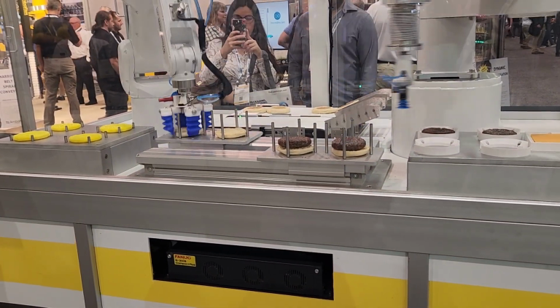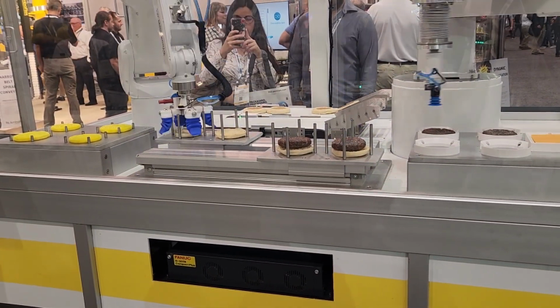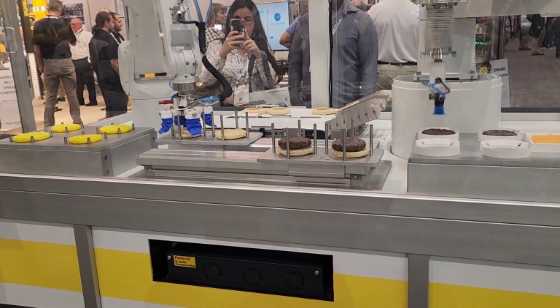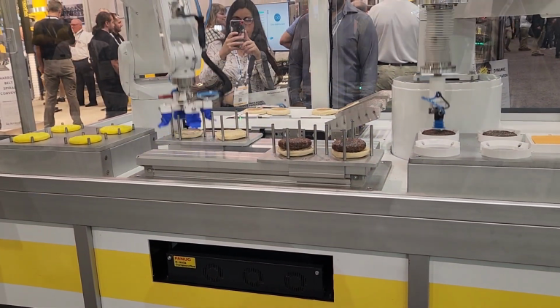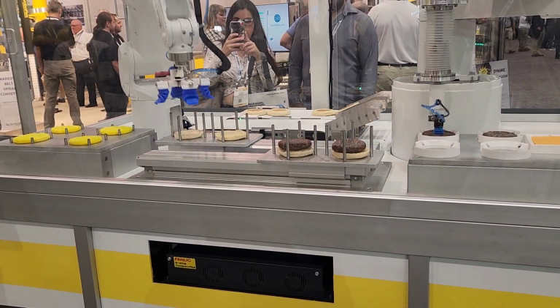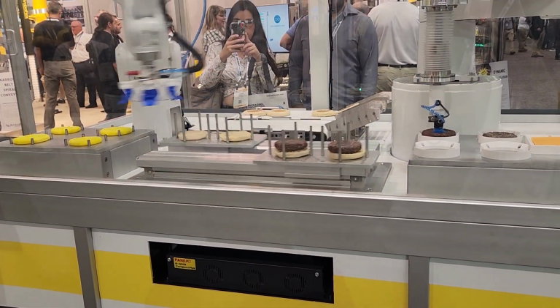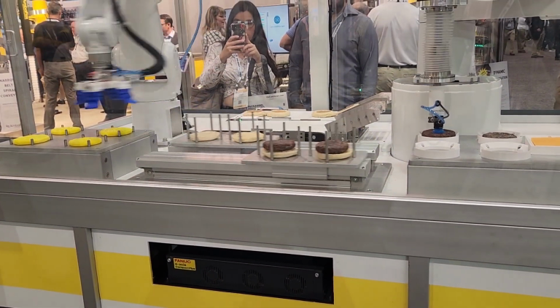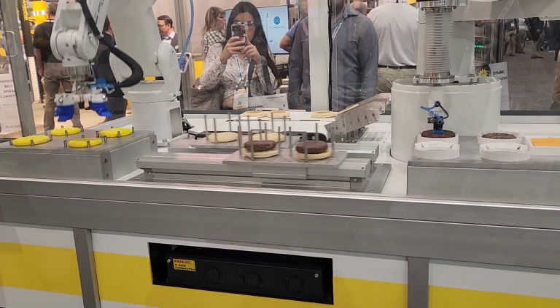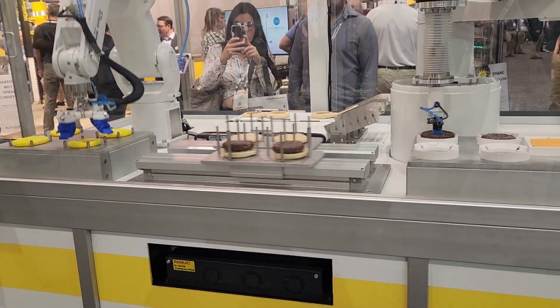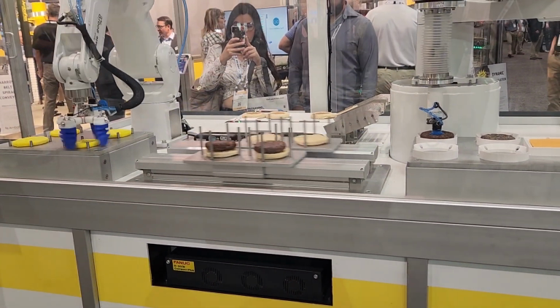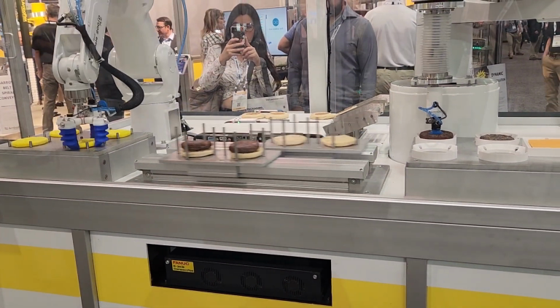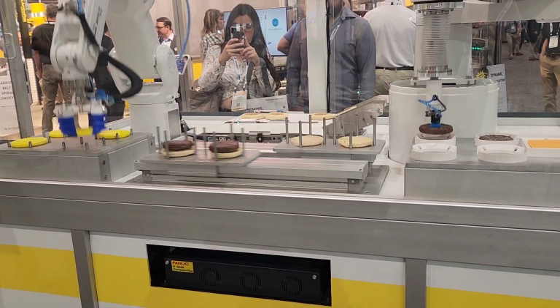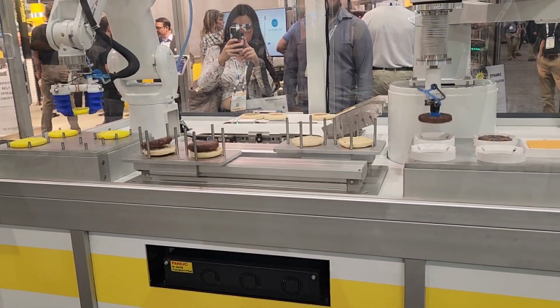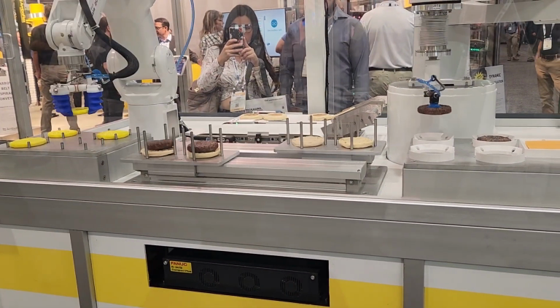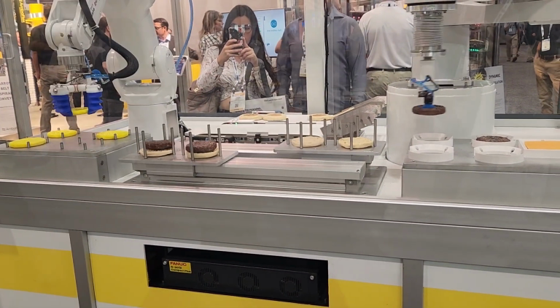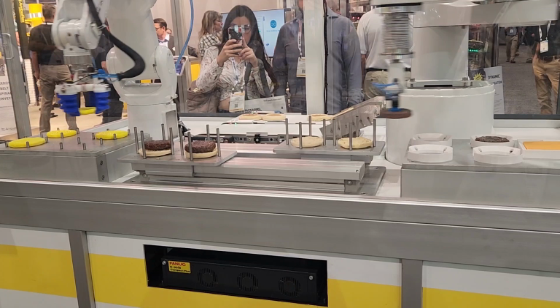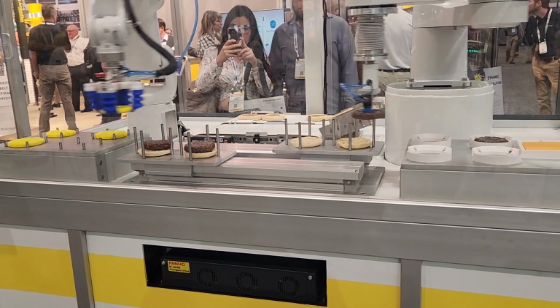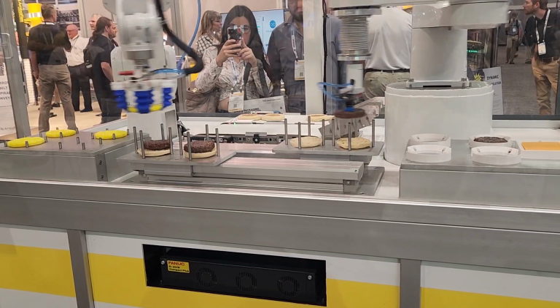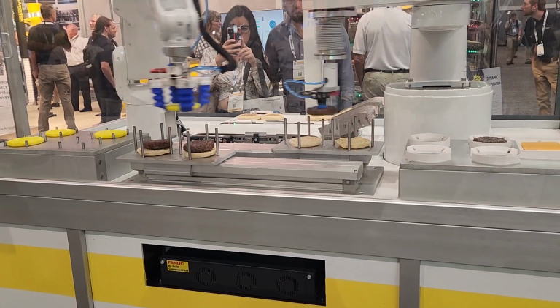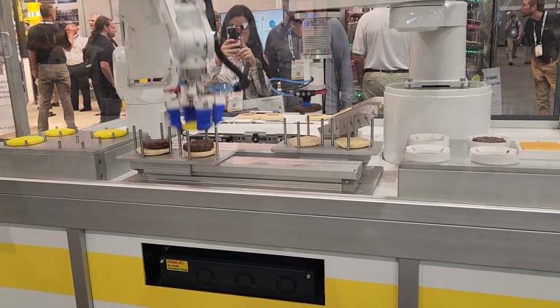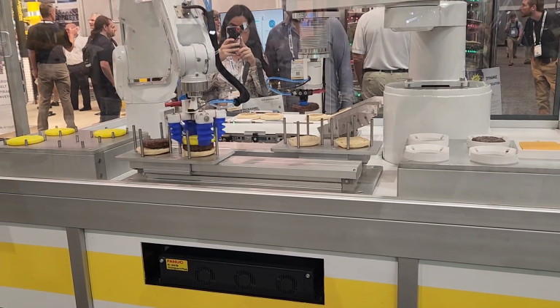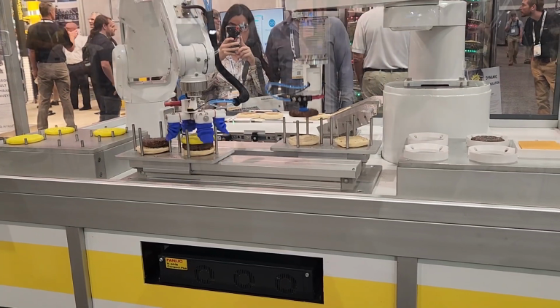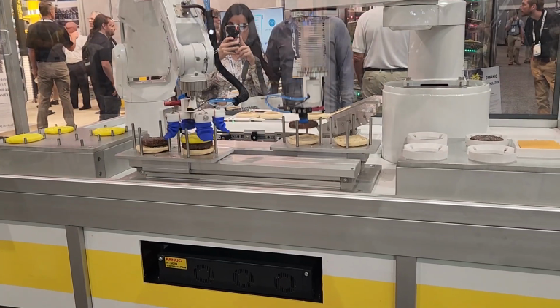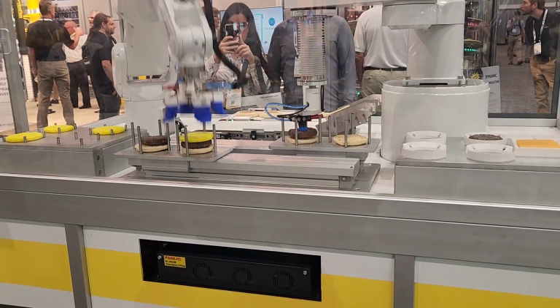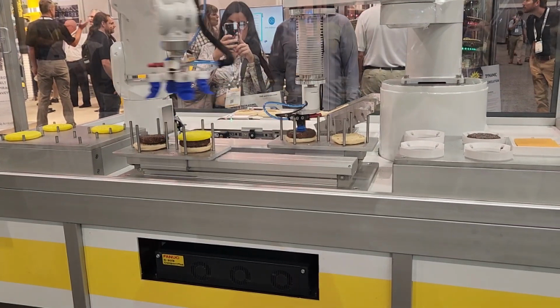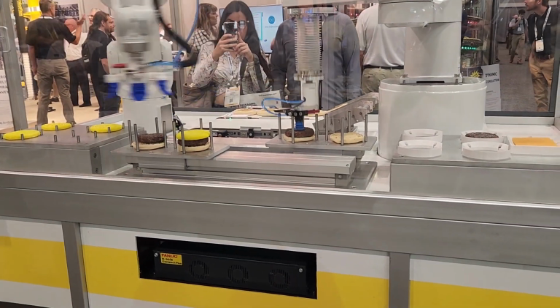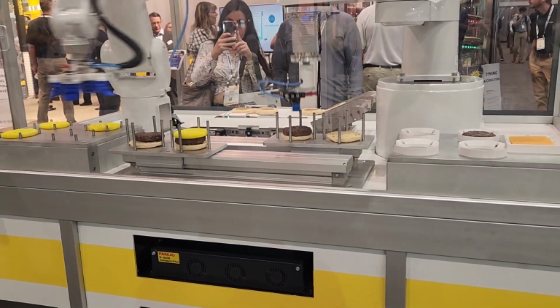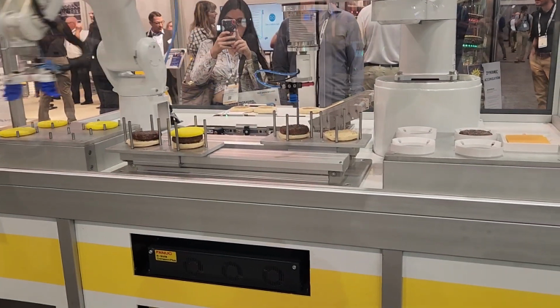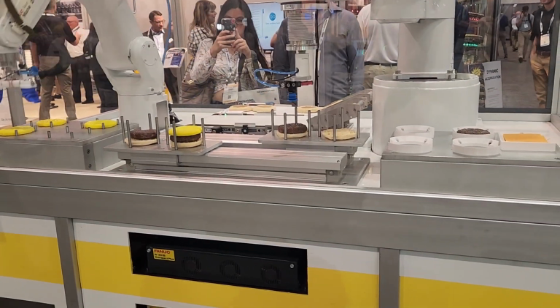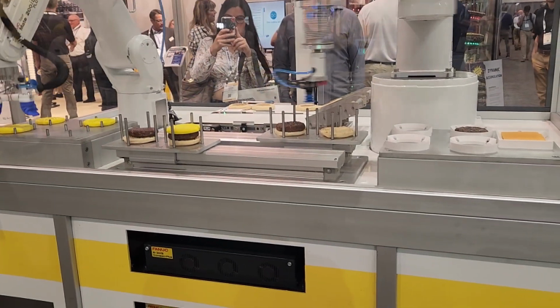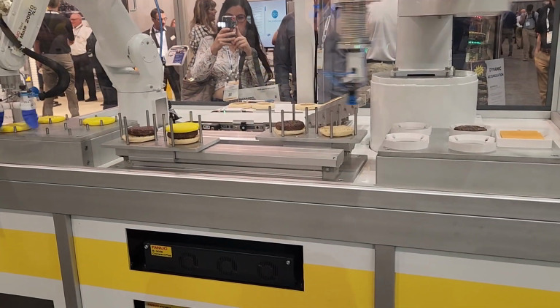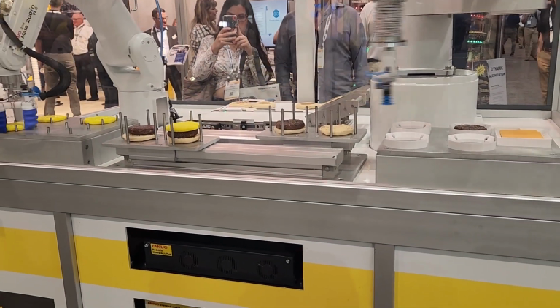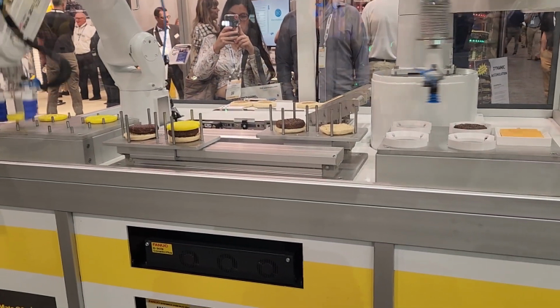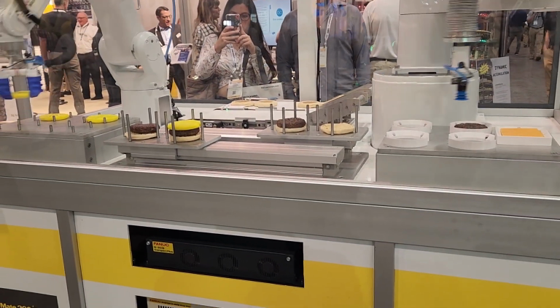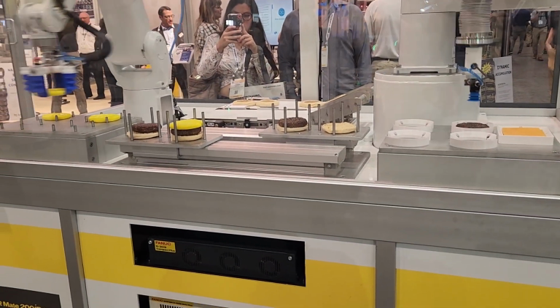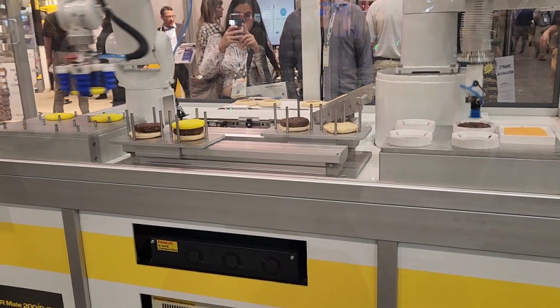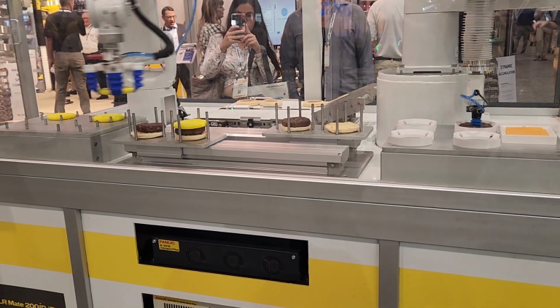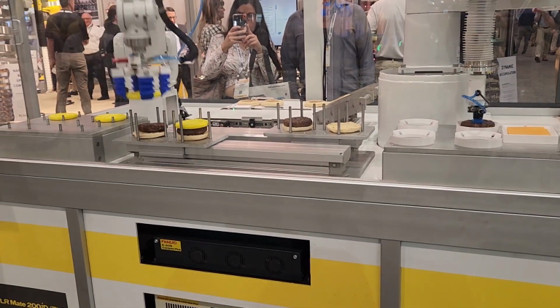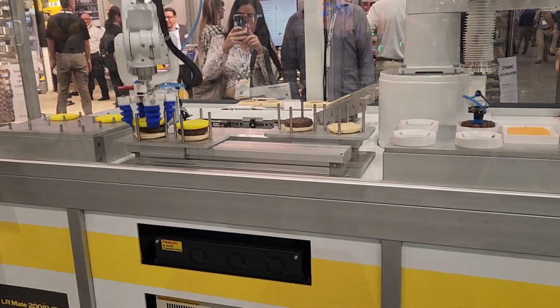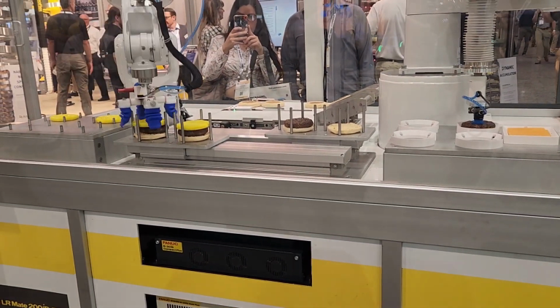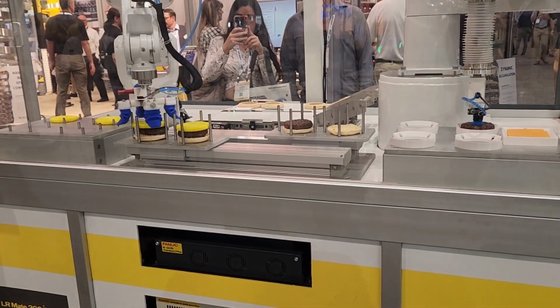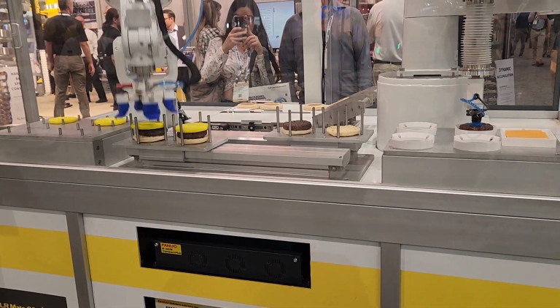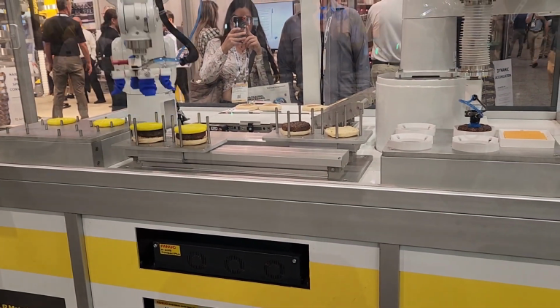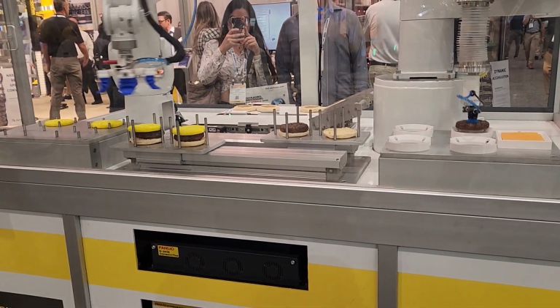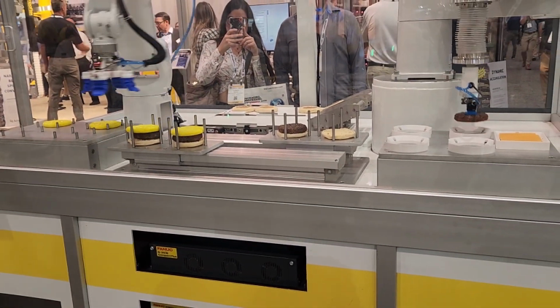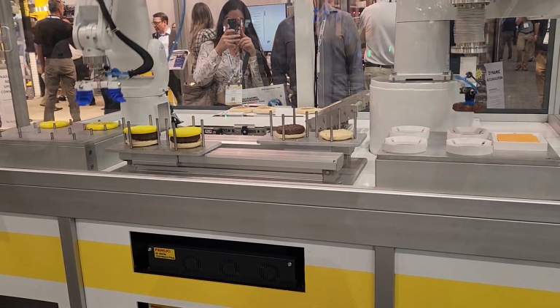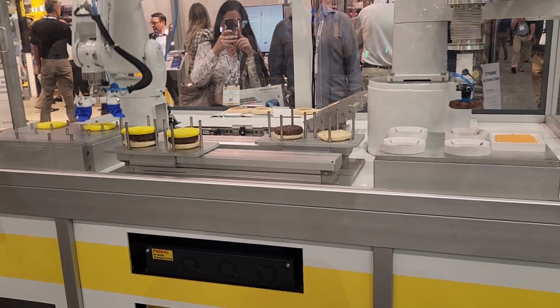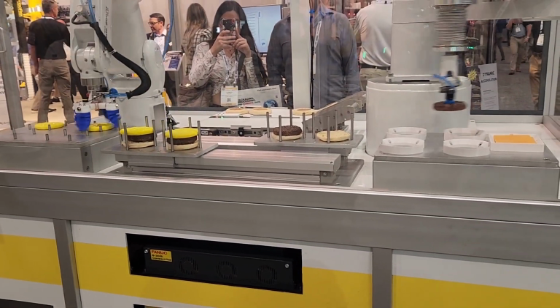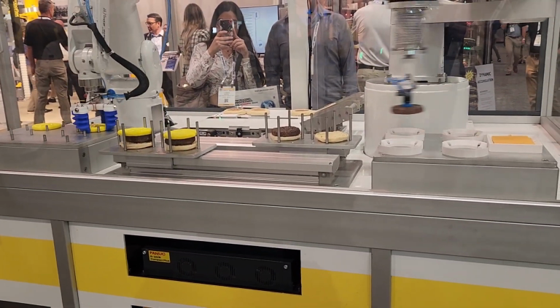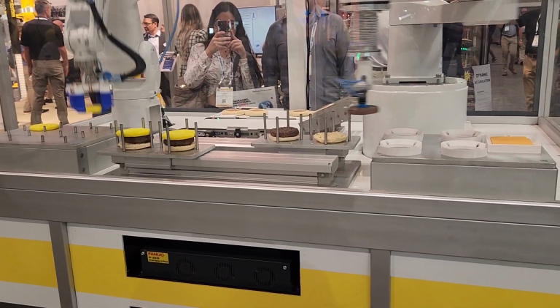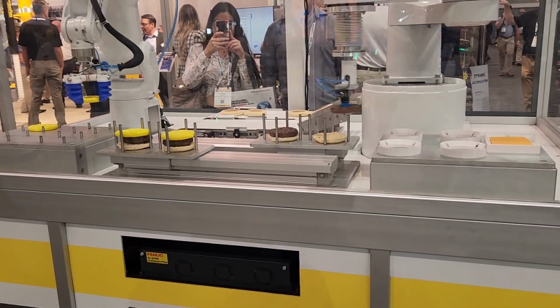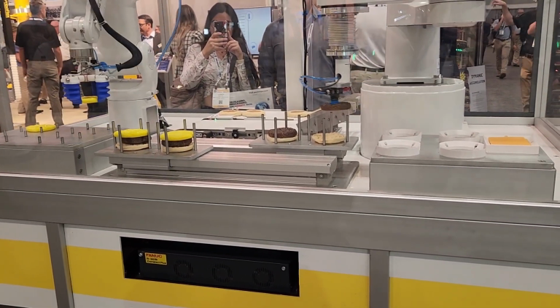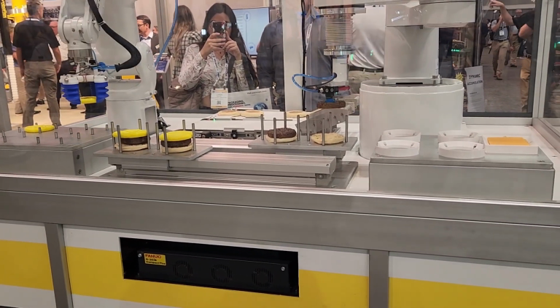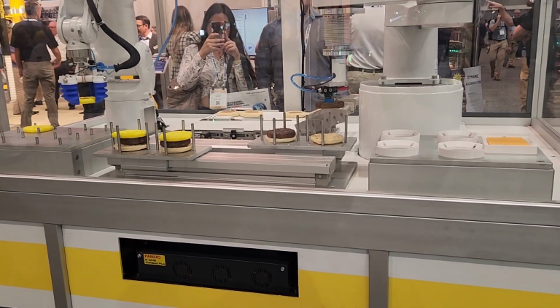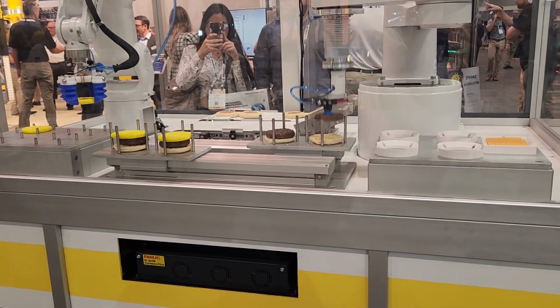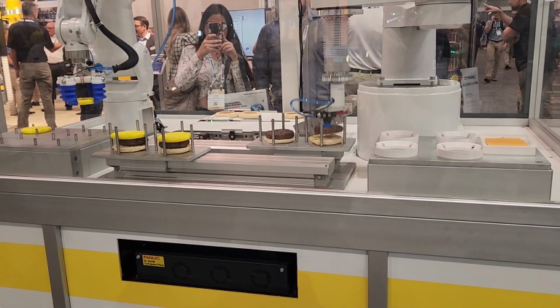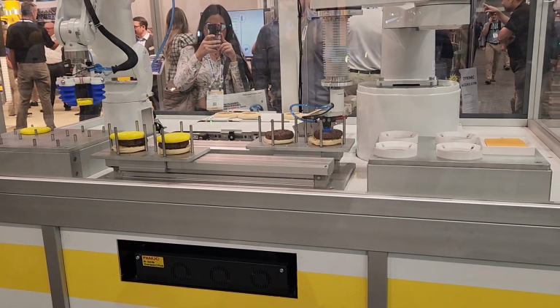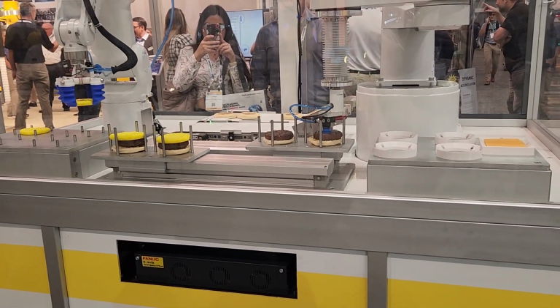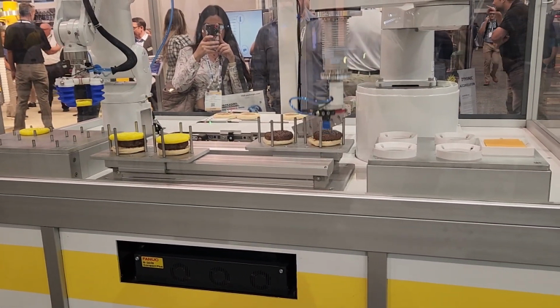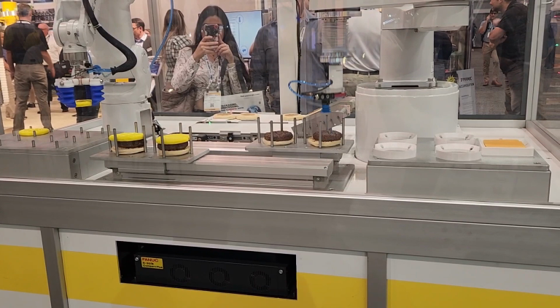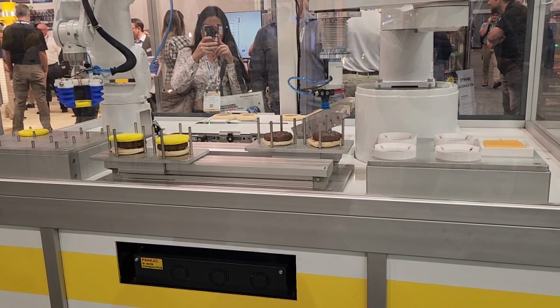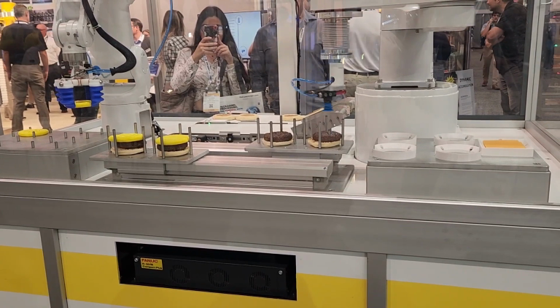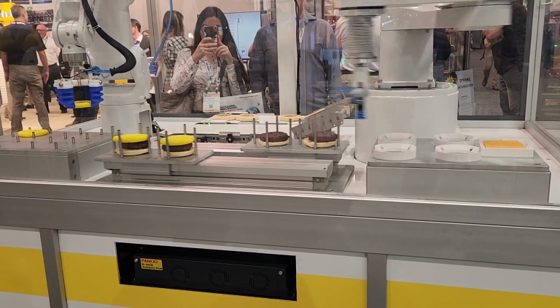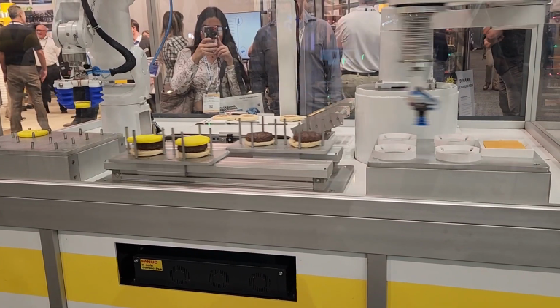No more sandwich makers. No more burger makers.